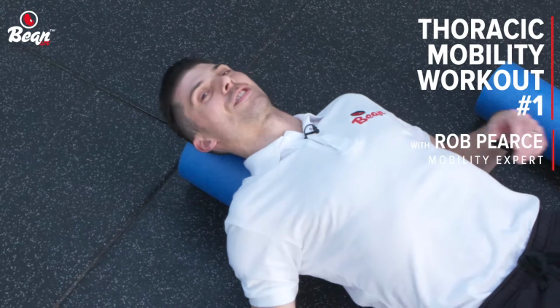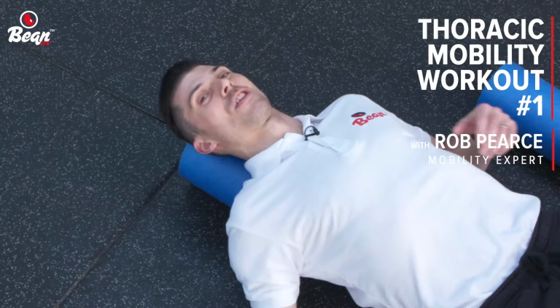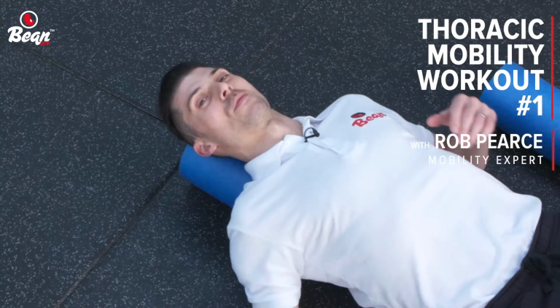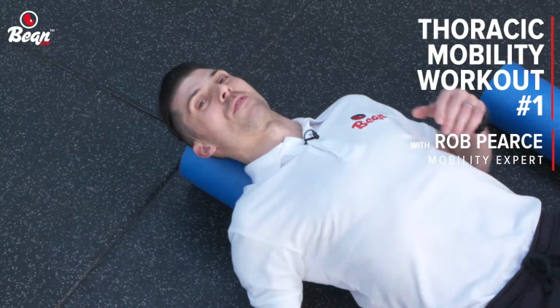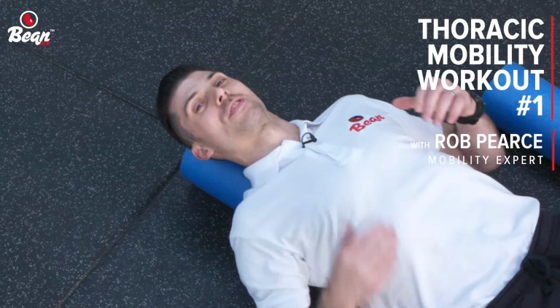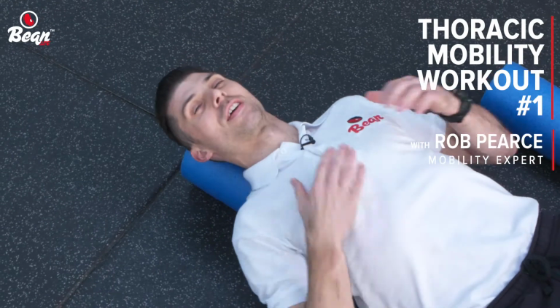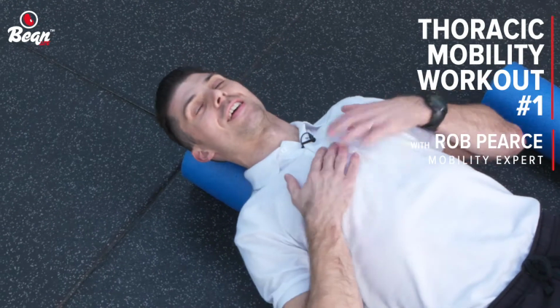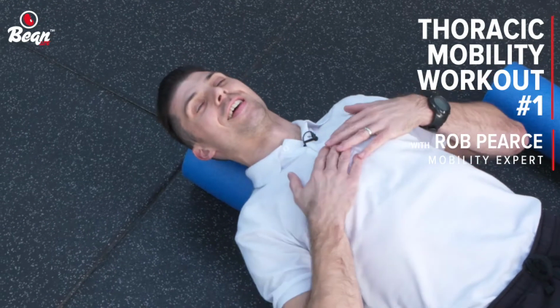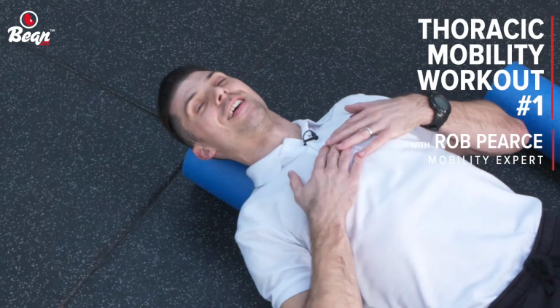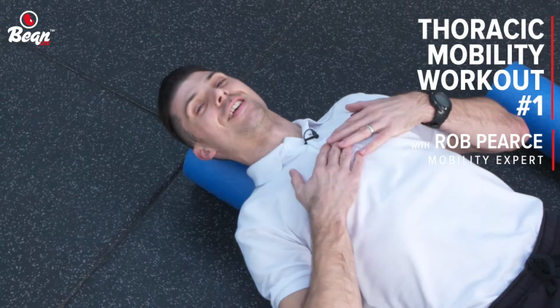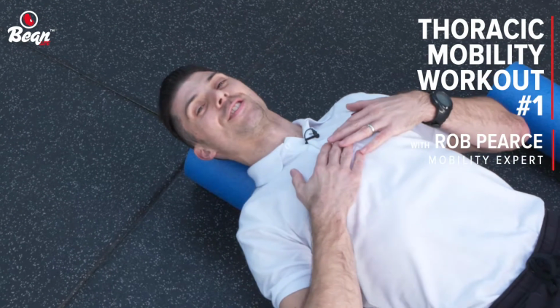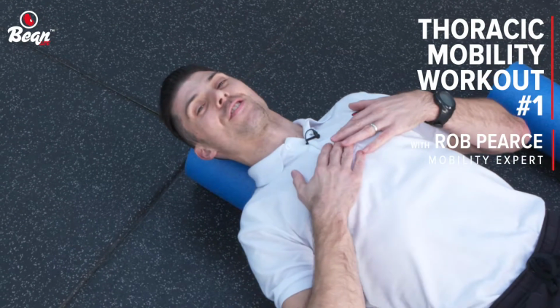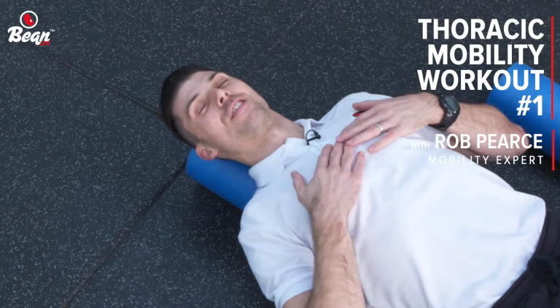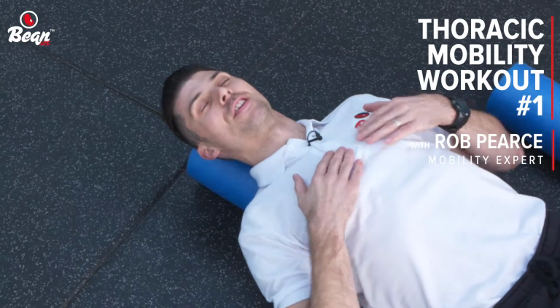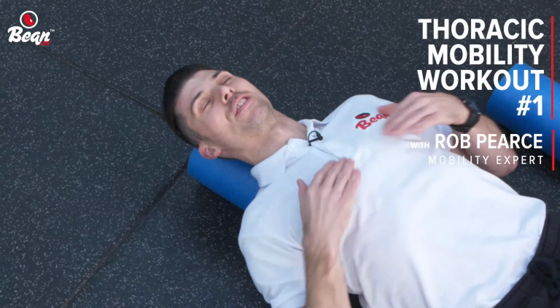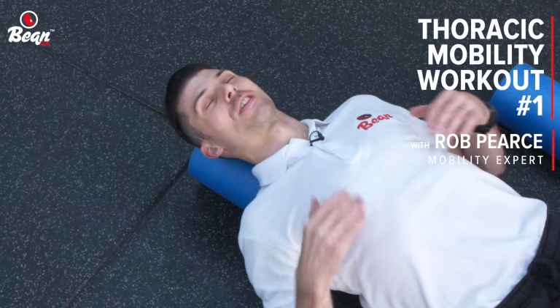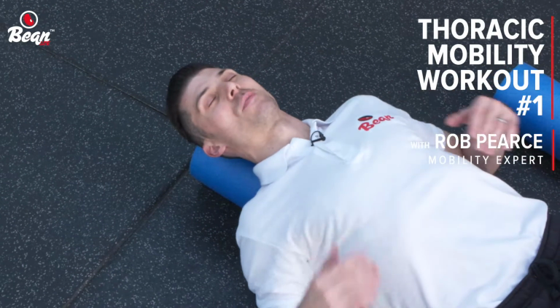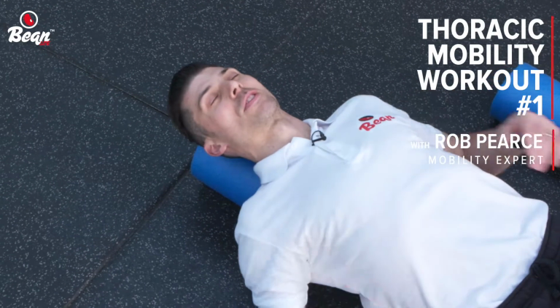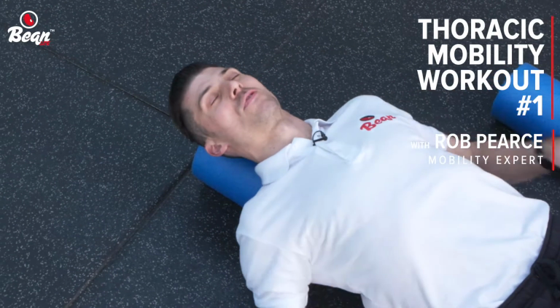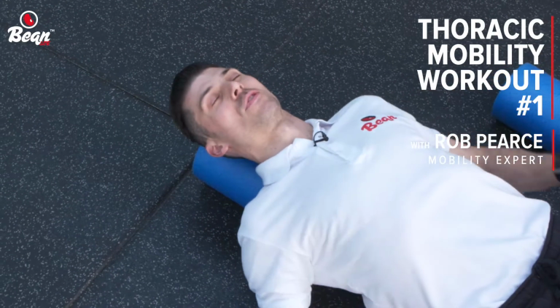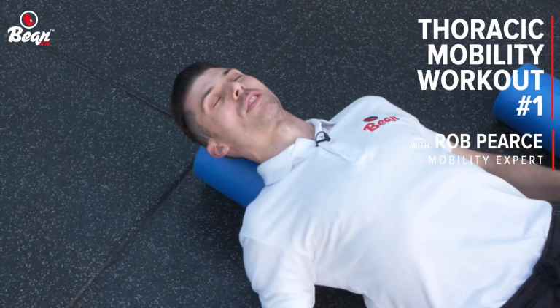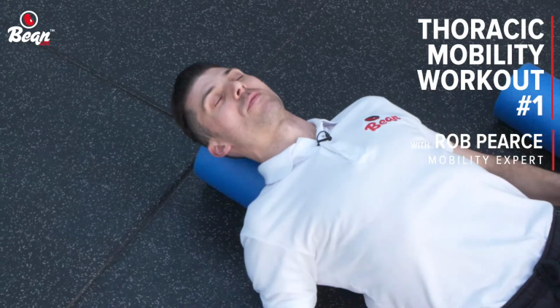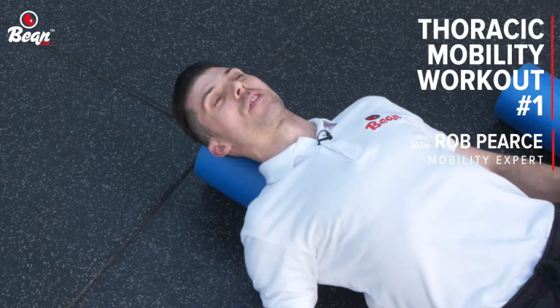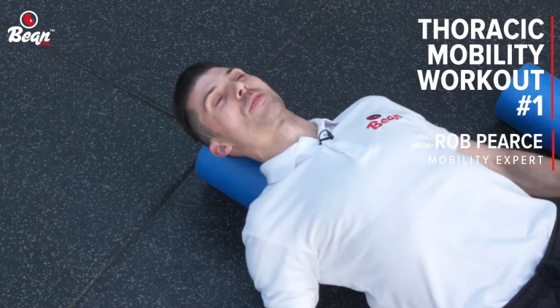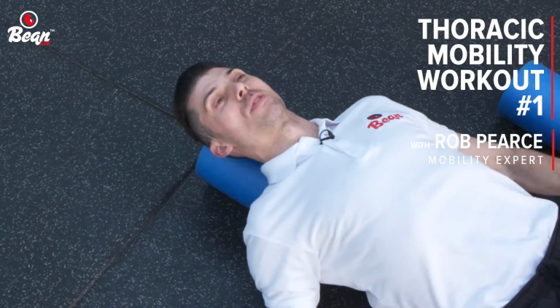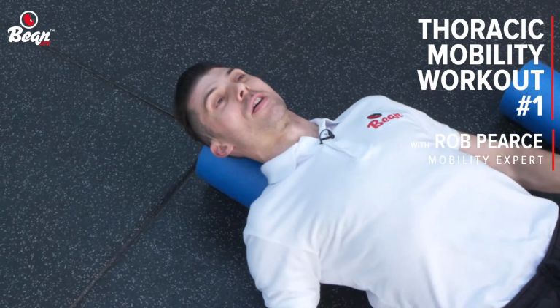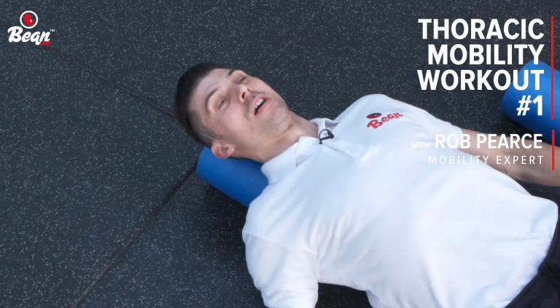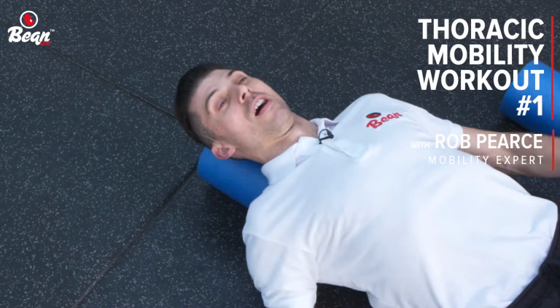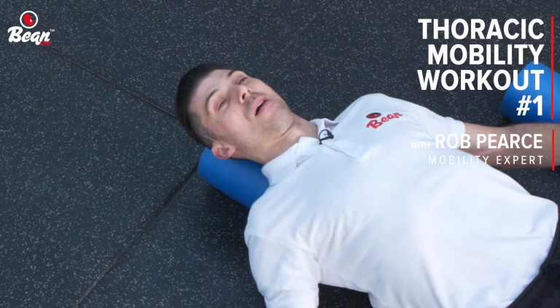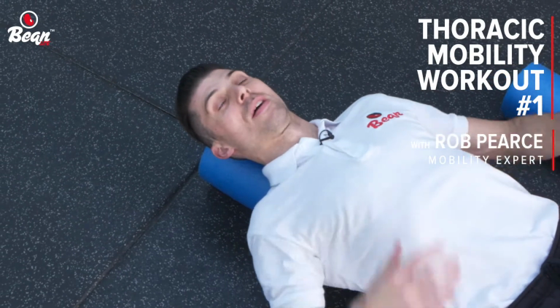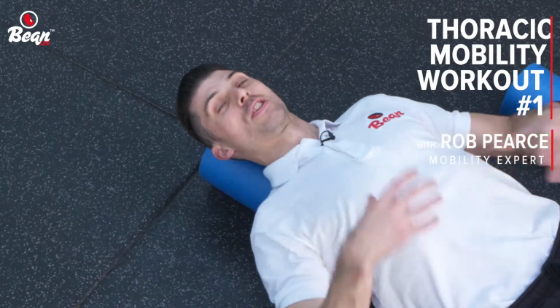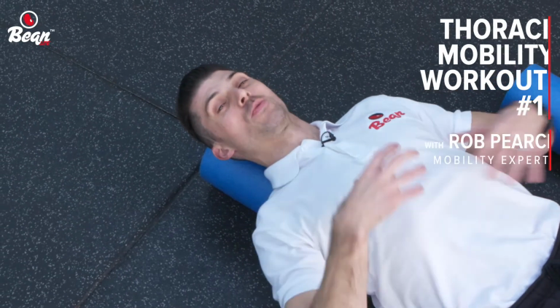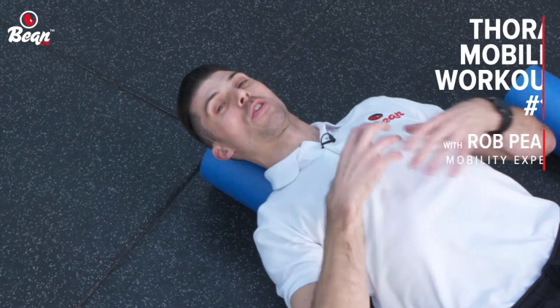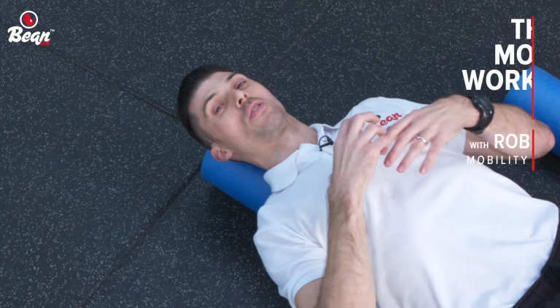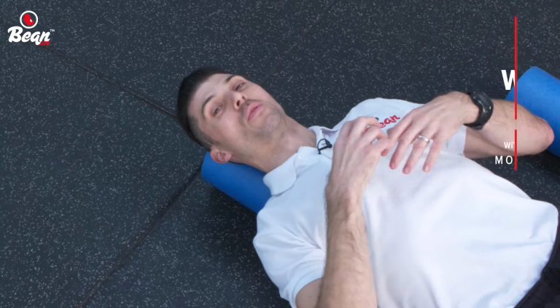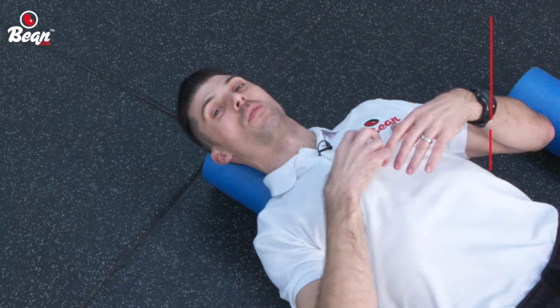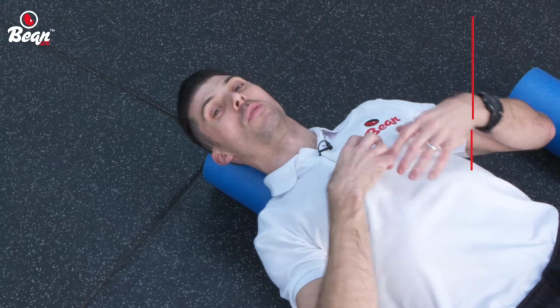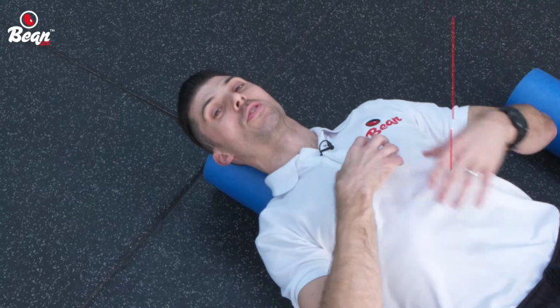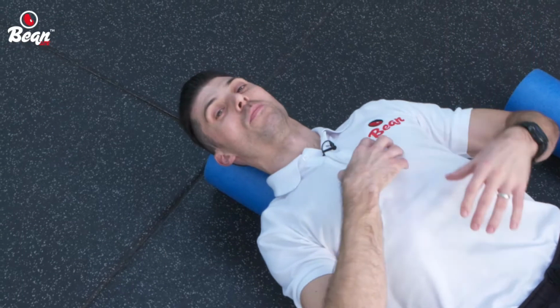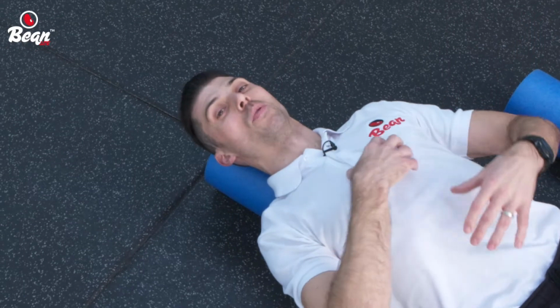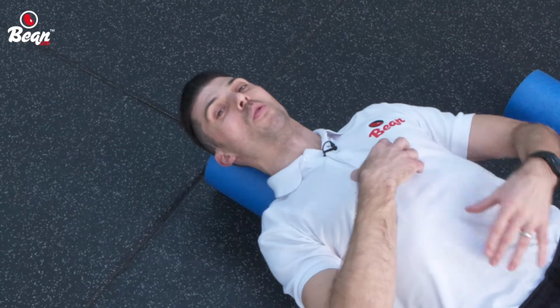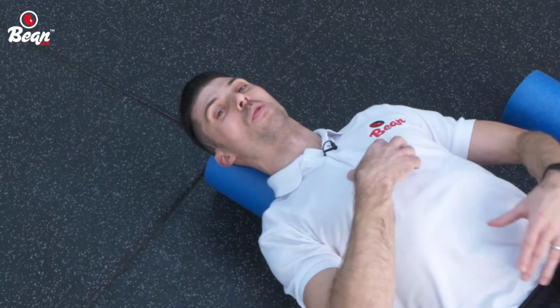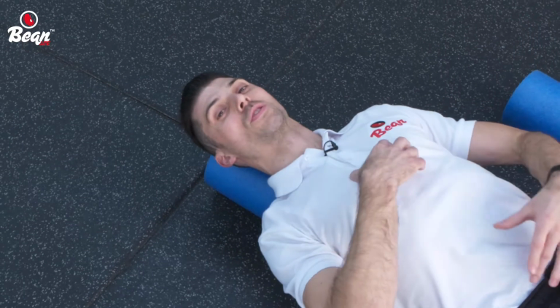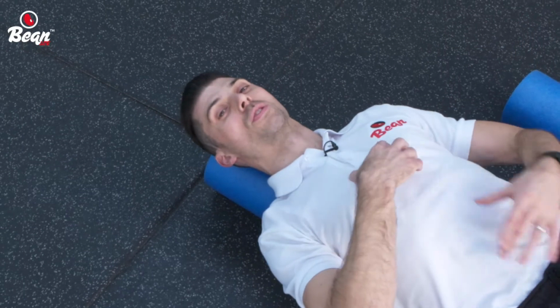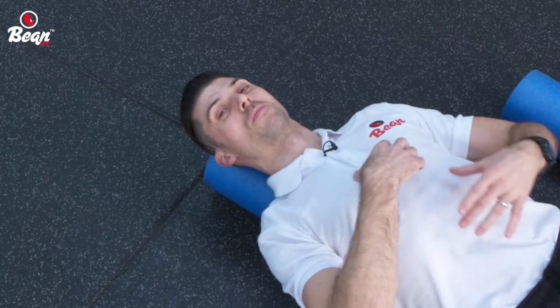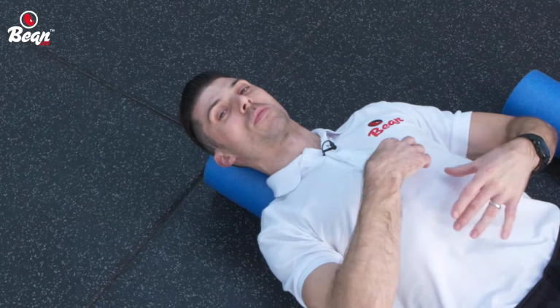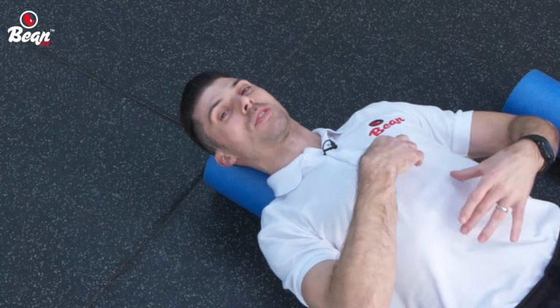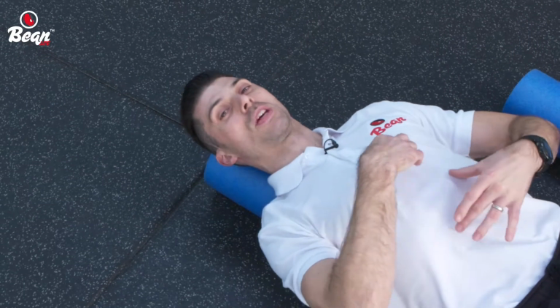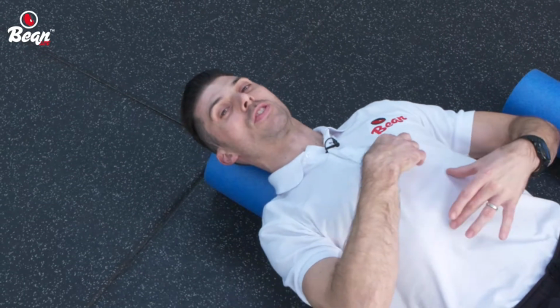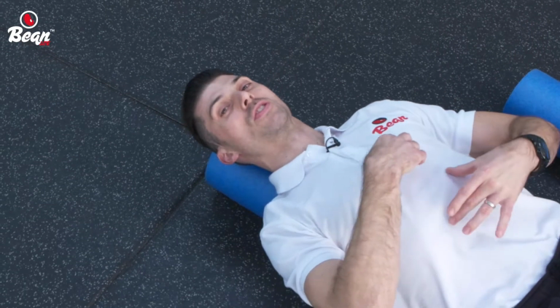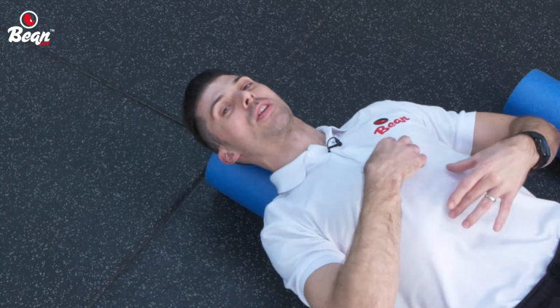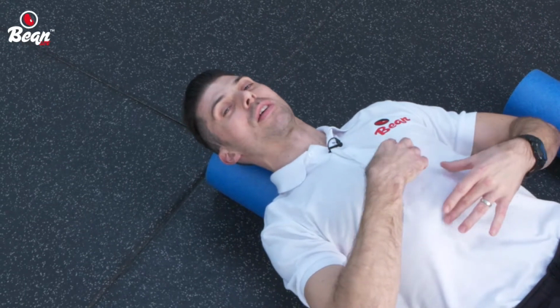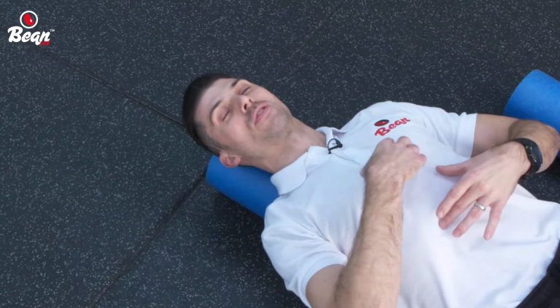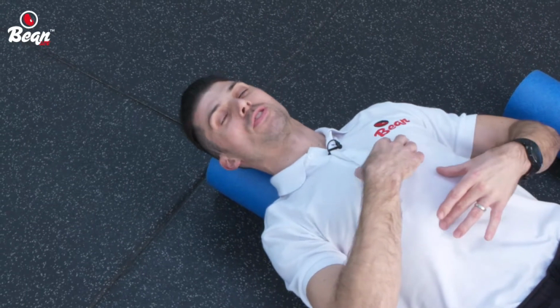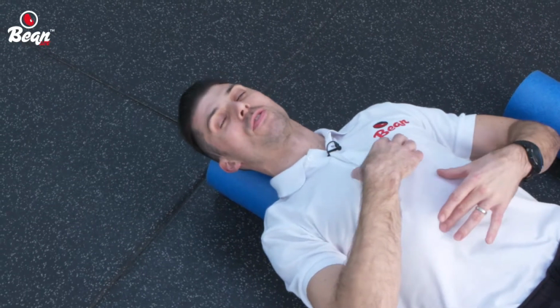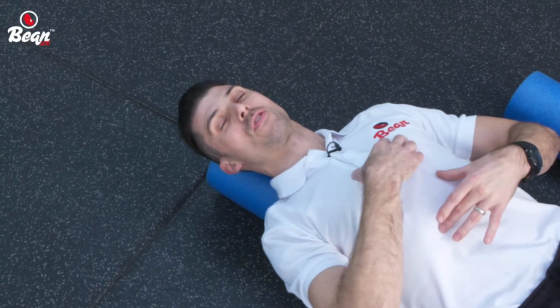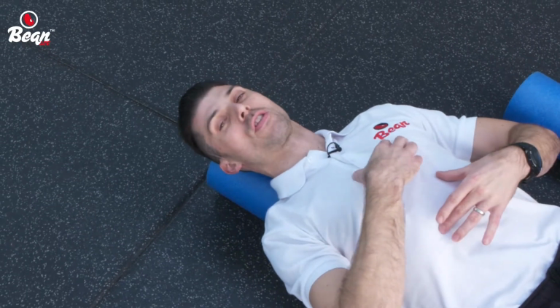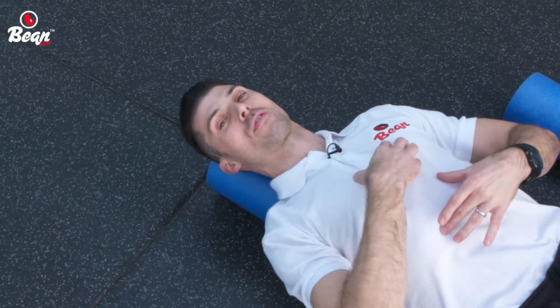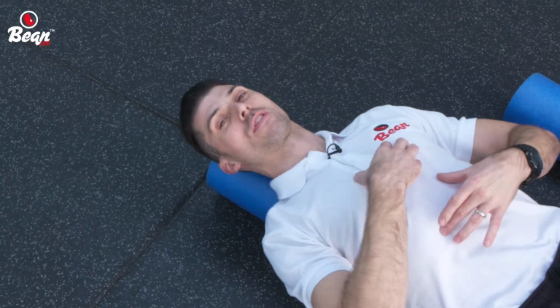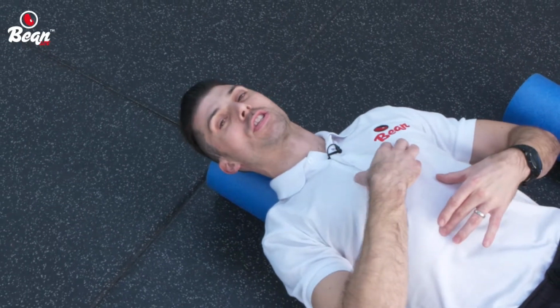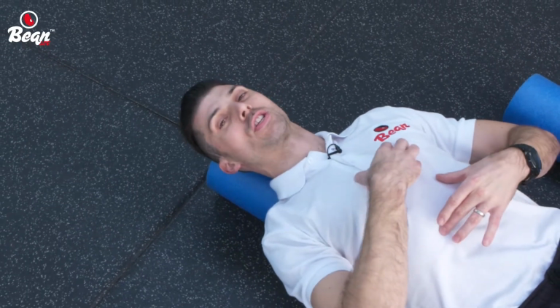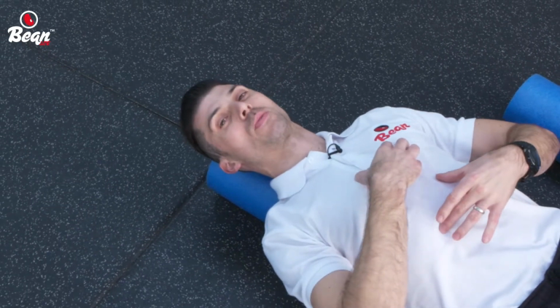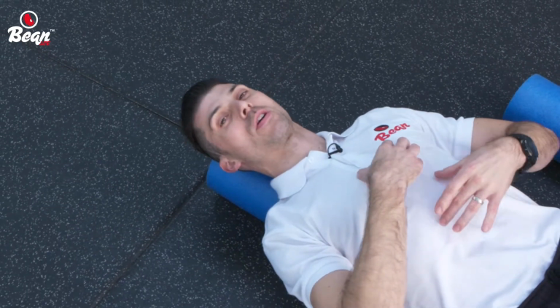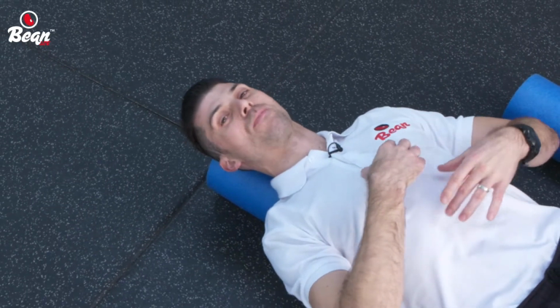Stay with me for a second. I know it looks like I'm about to fall asleep, but I'm actually working on one of the most important mobilisations you'll ever do for your thoracic spine.